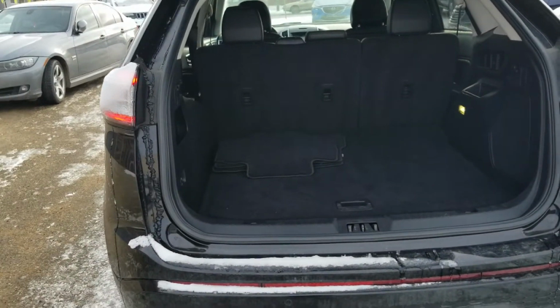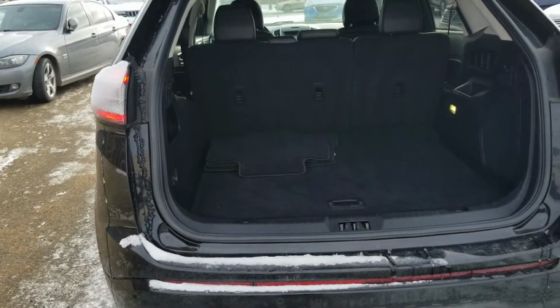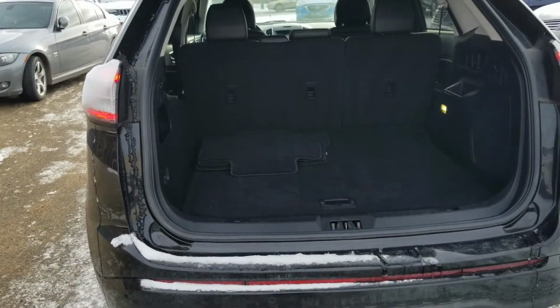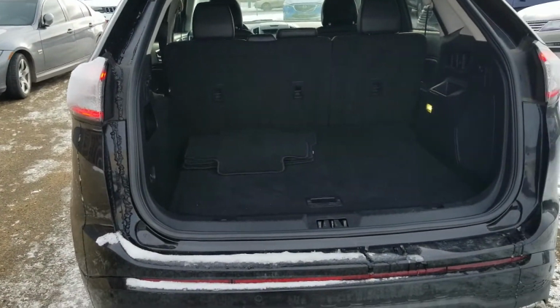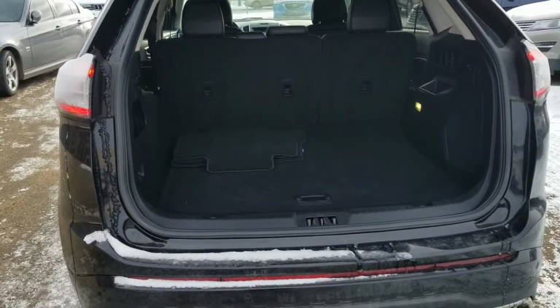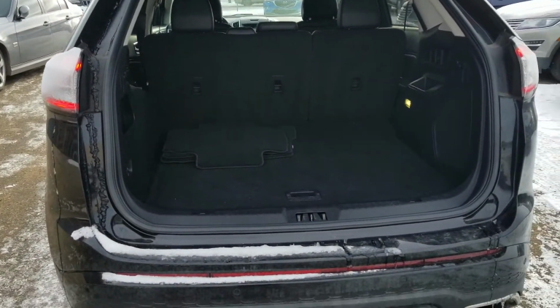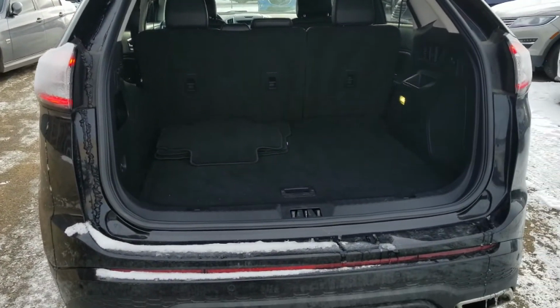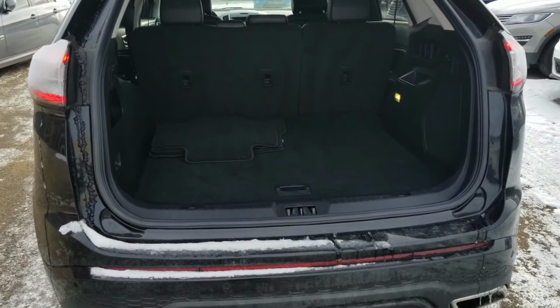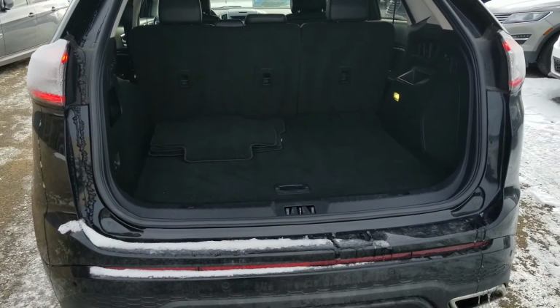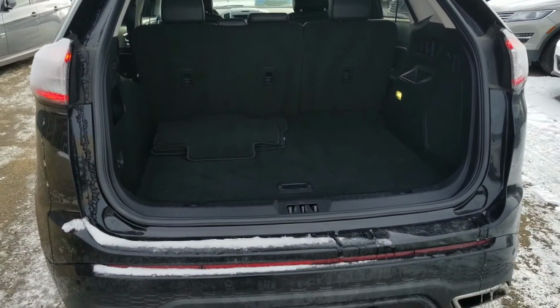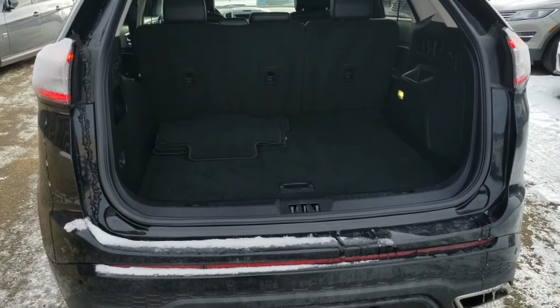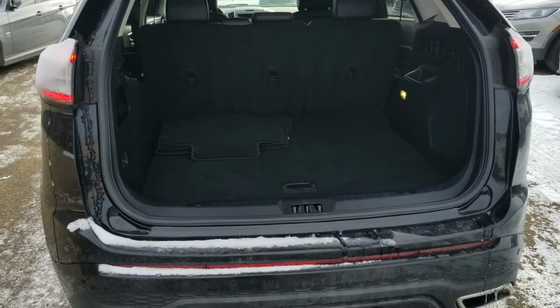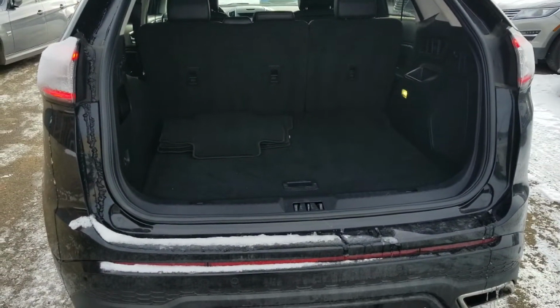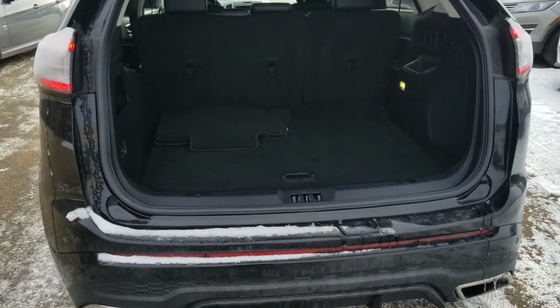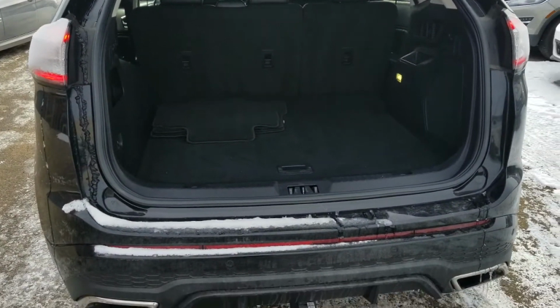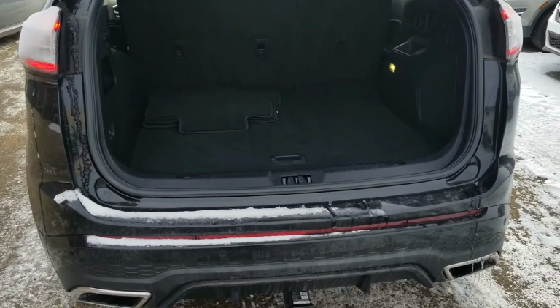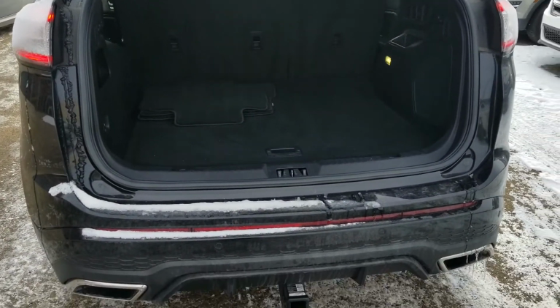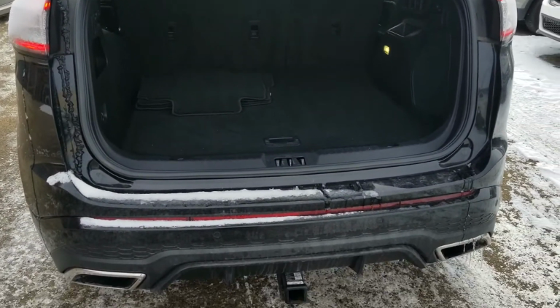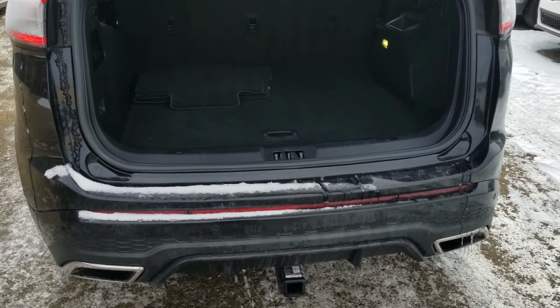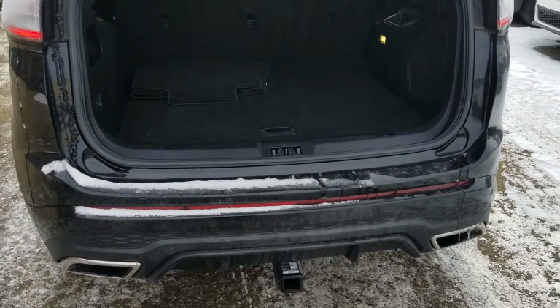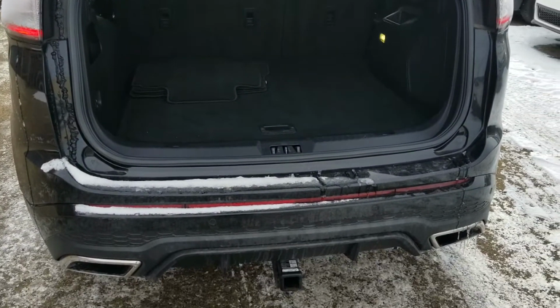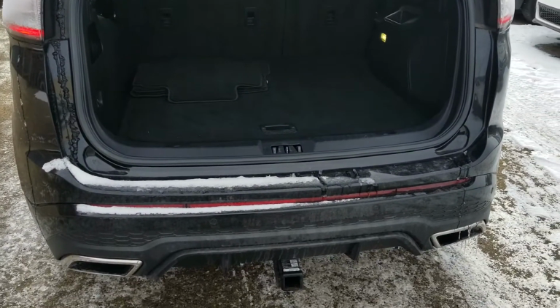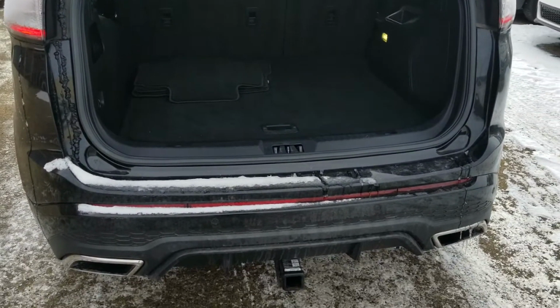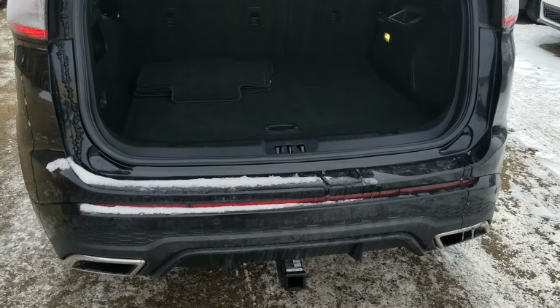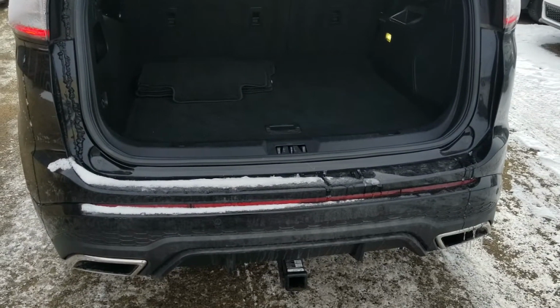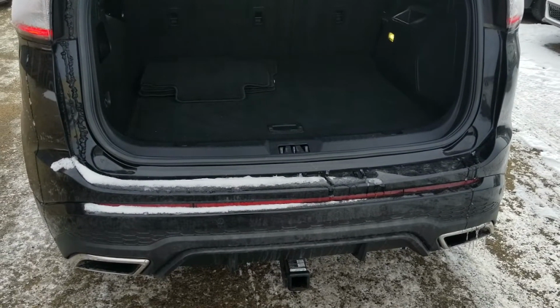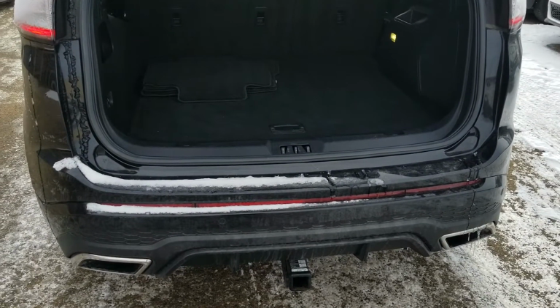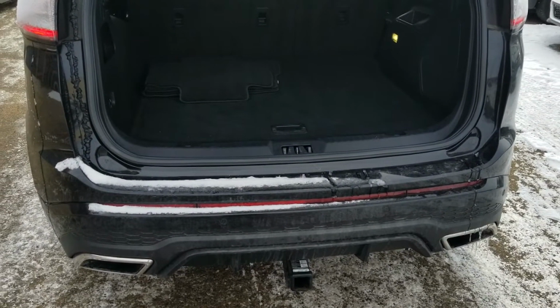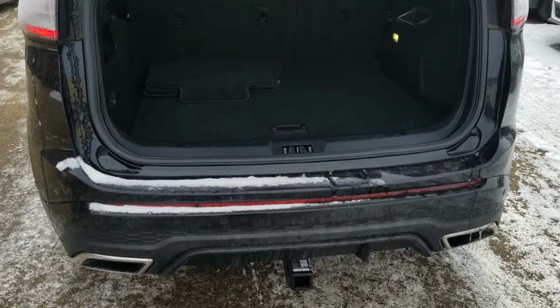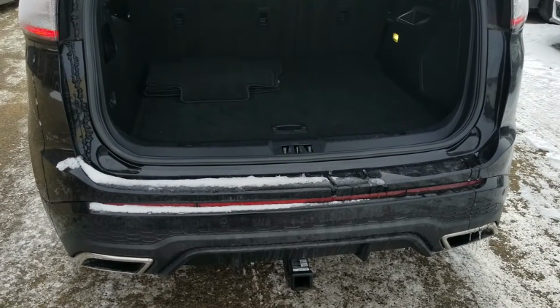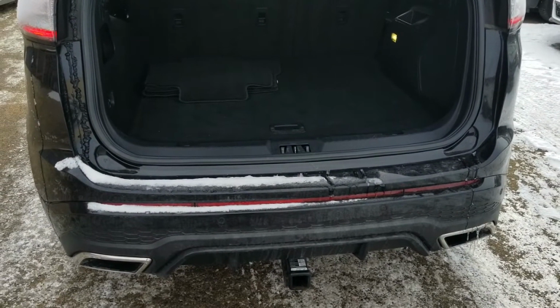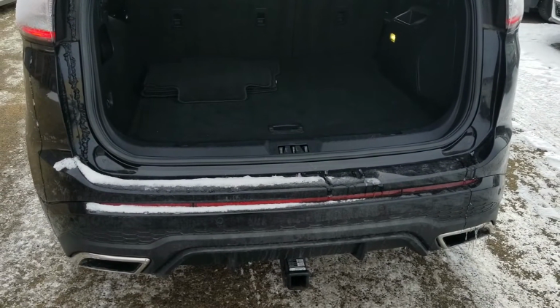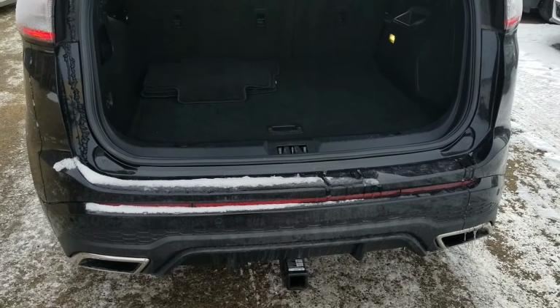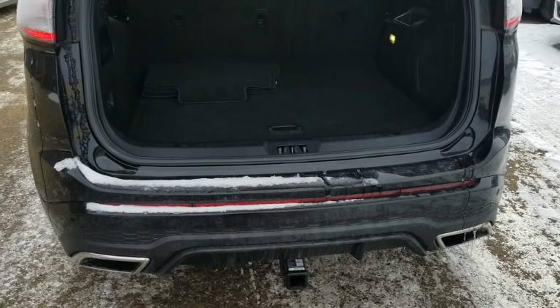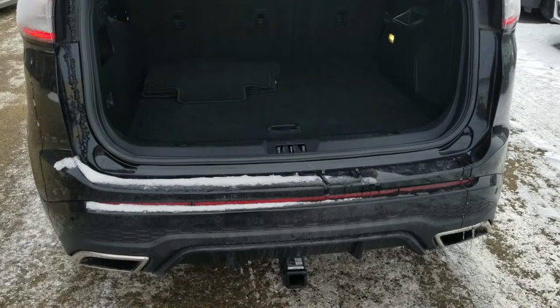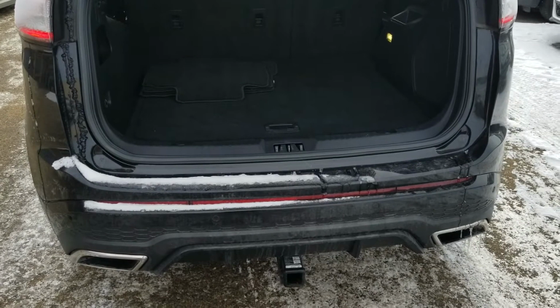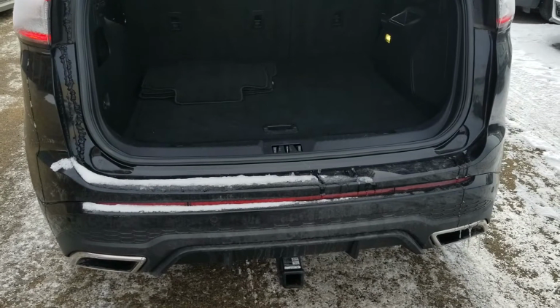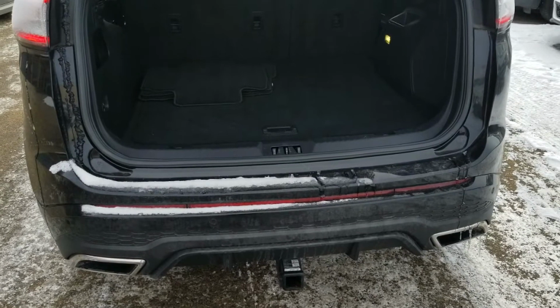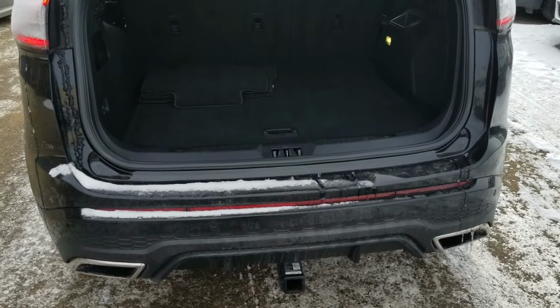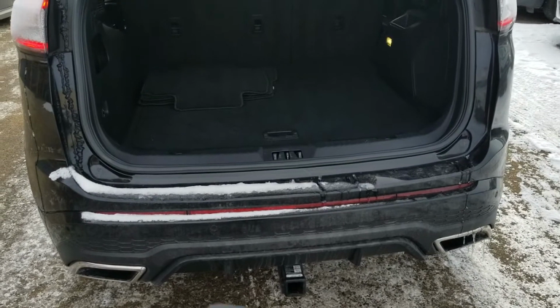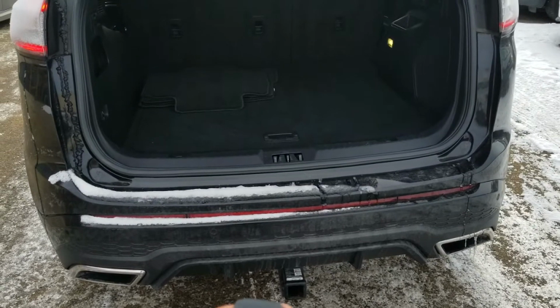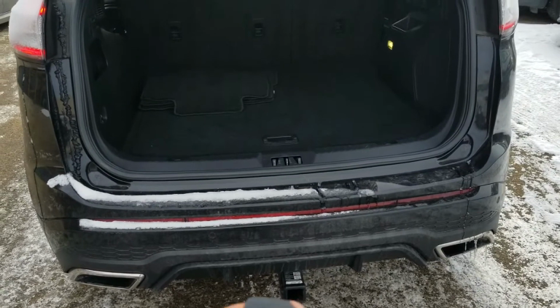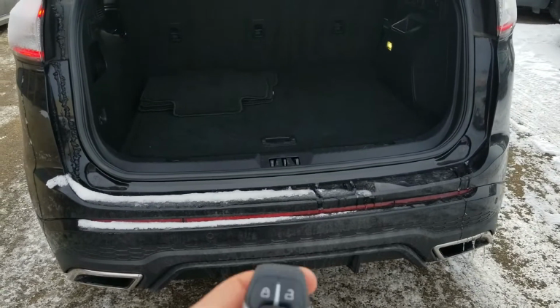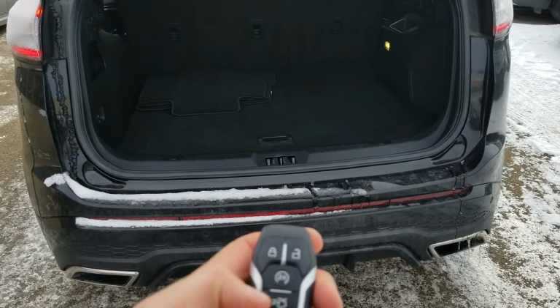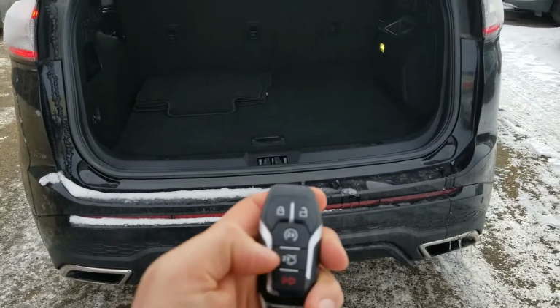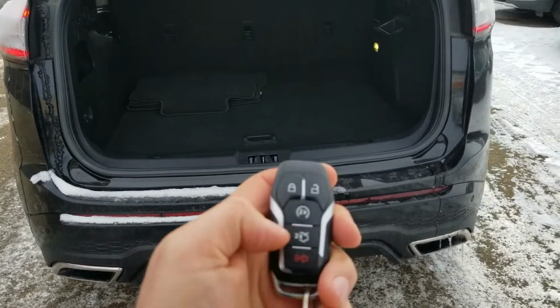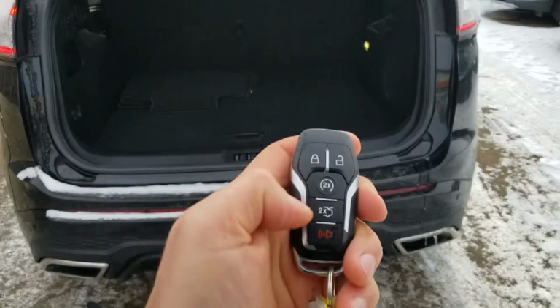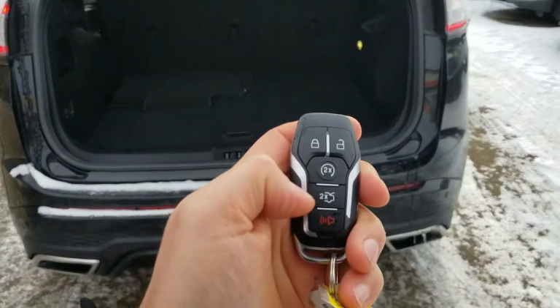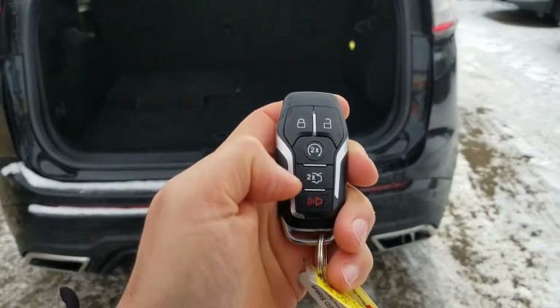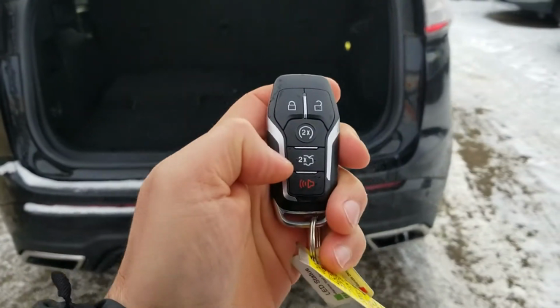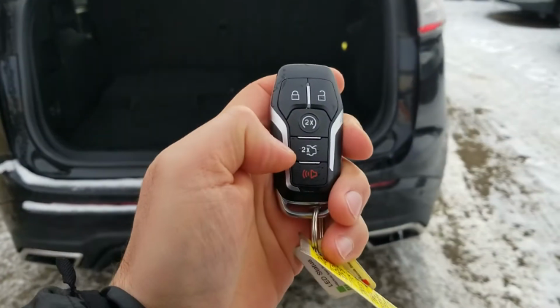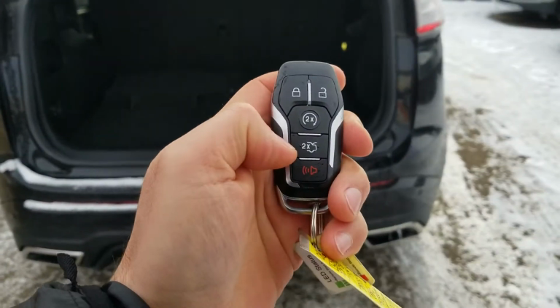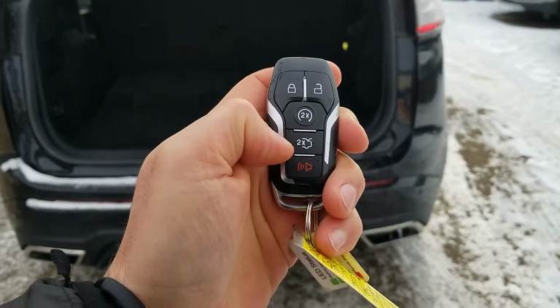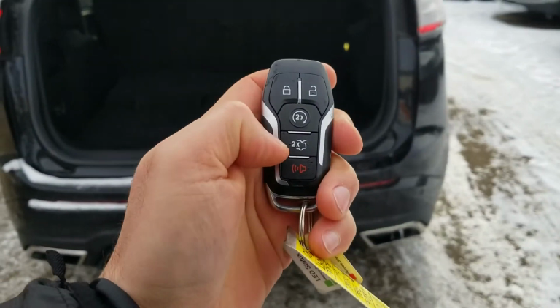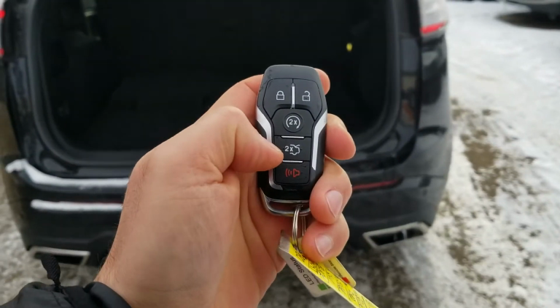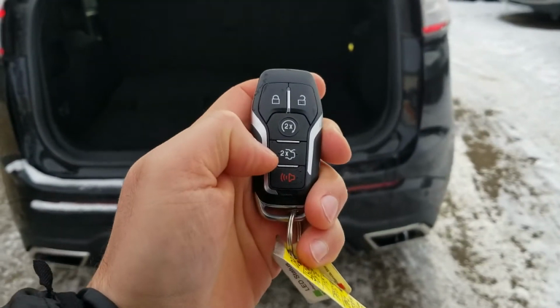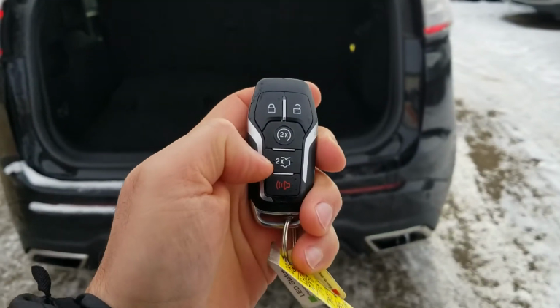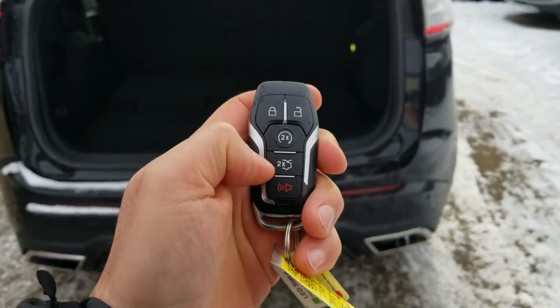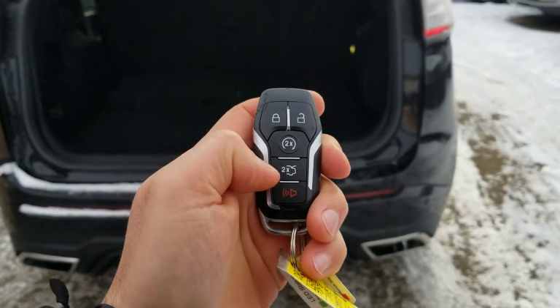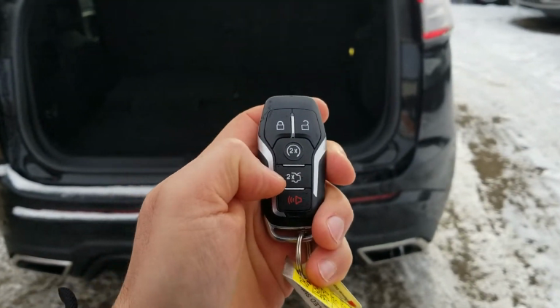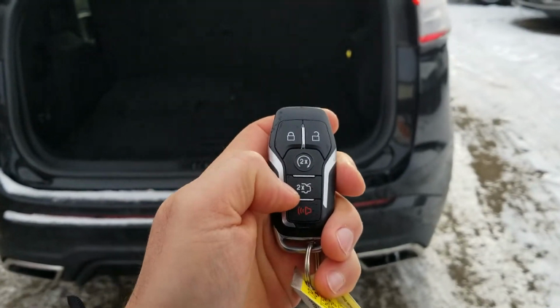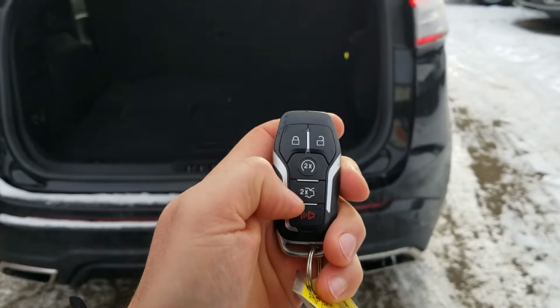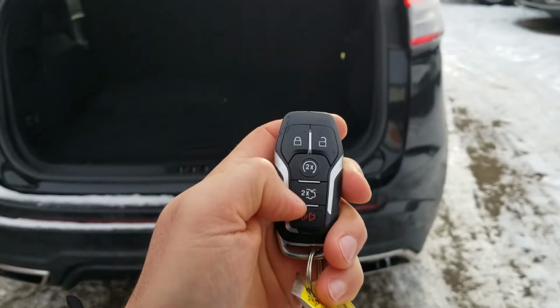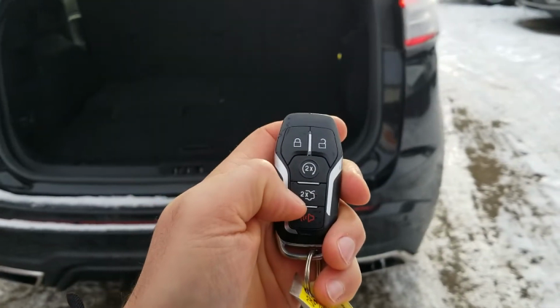This vehicle does also come equipped with the full 2-inch receiver hitch on it, and also the remote start built right into the key fob.